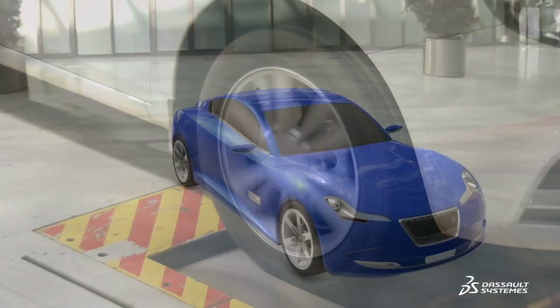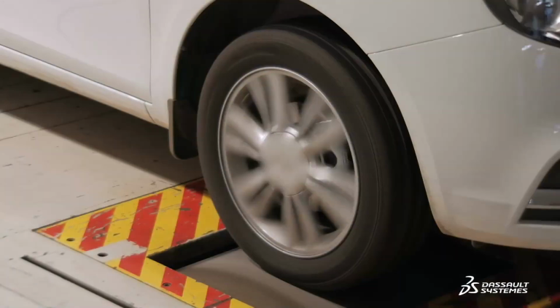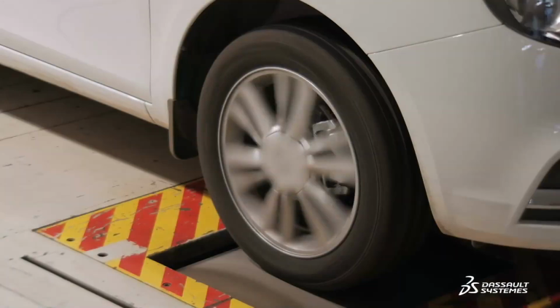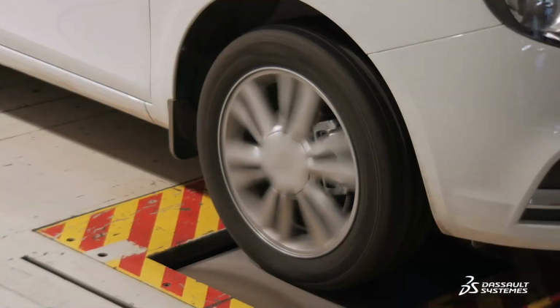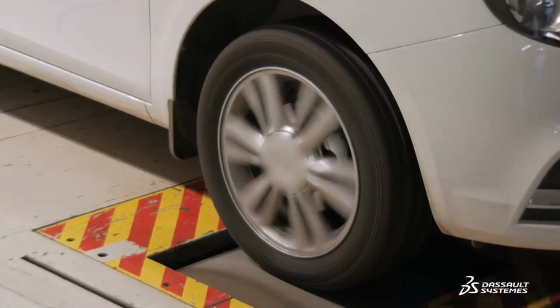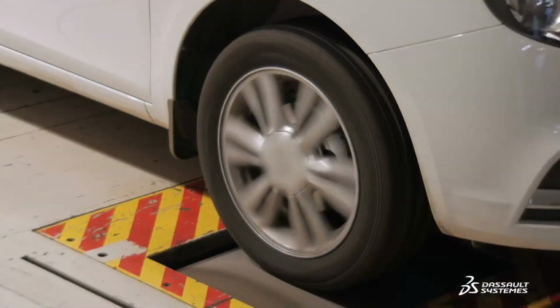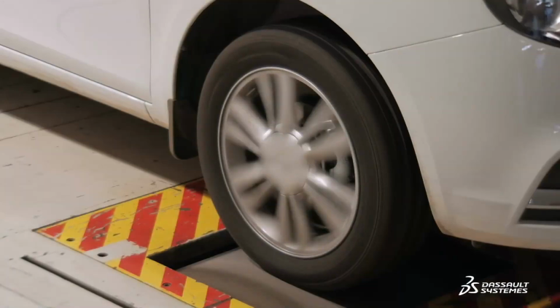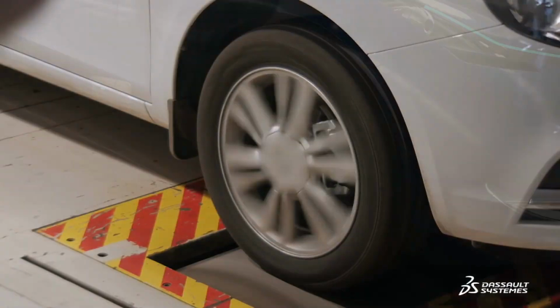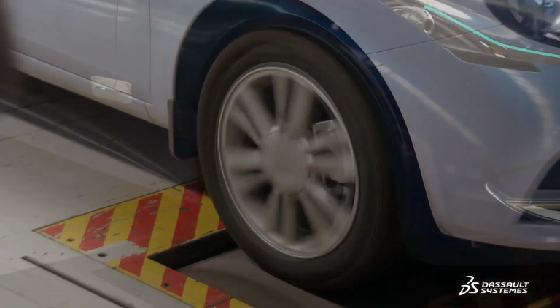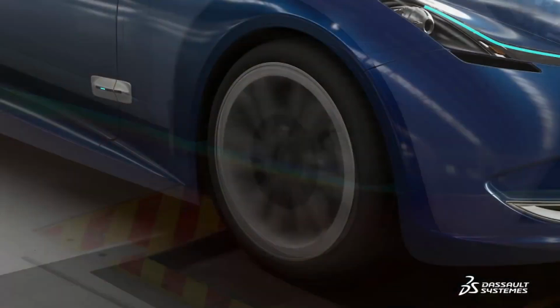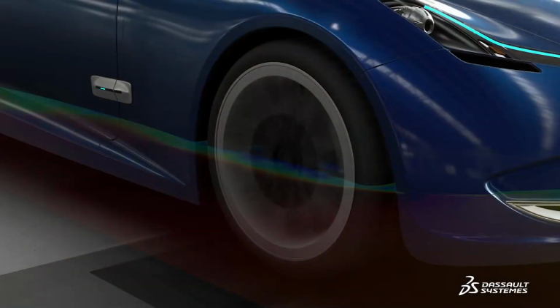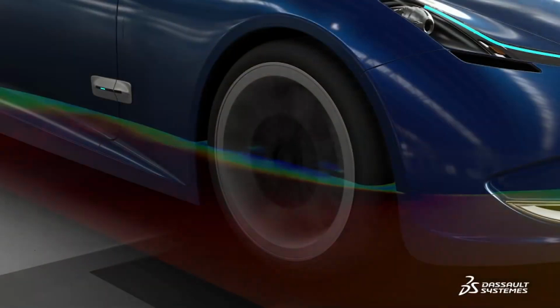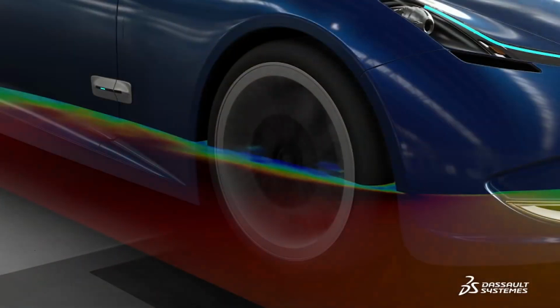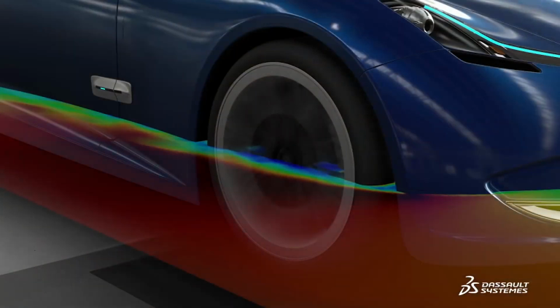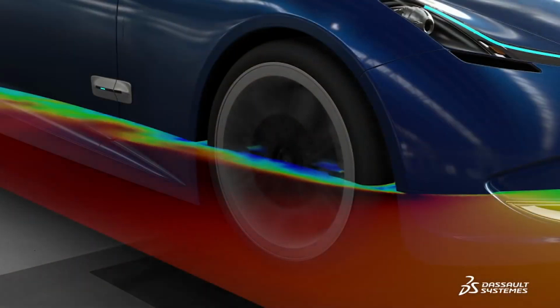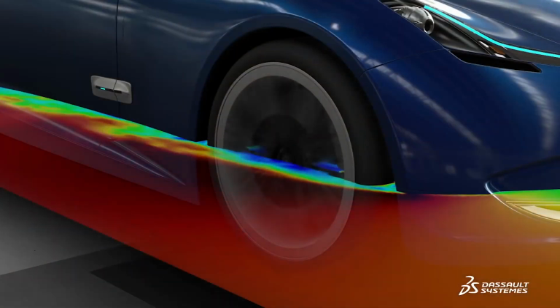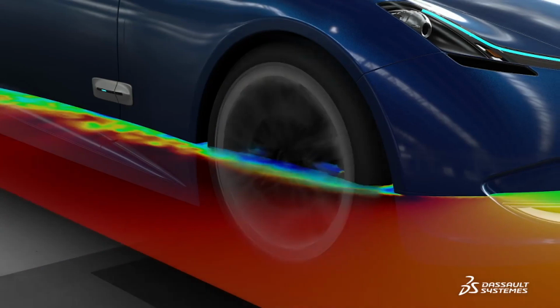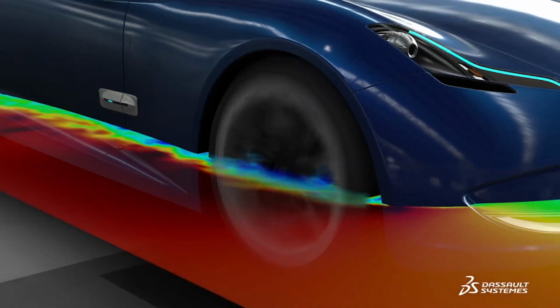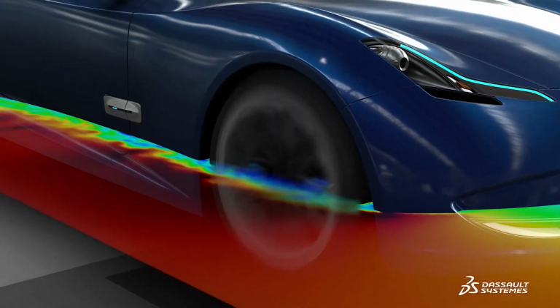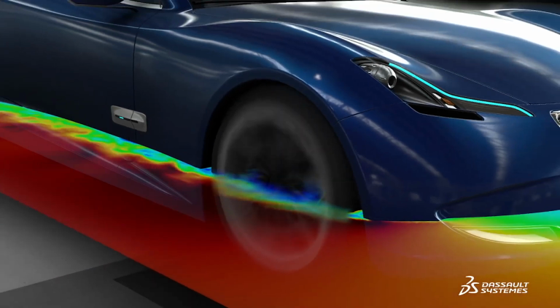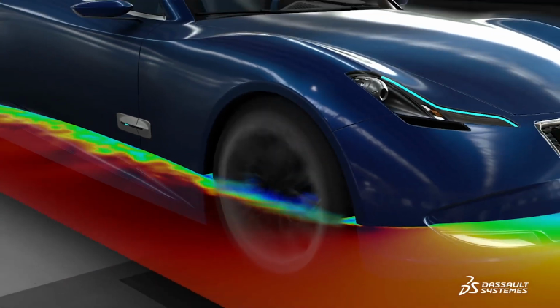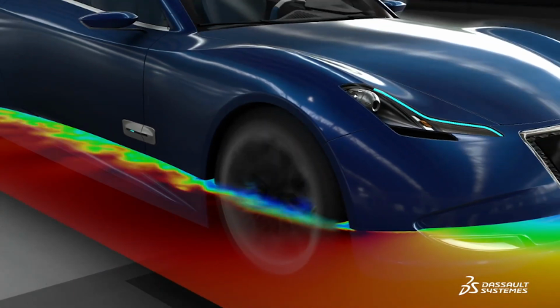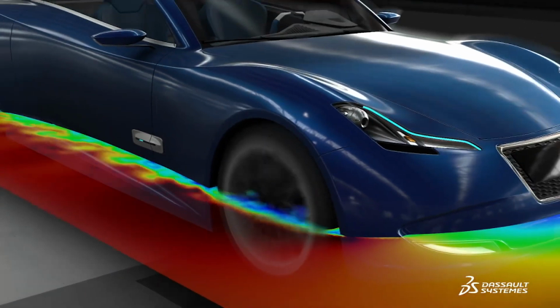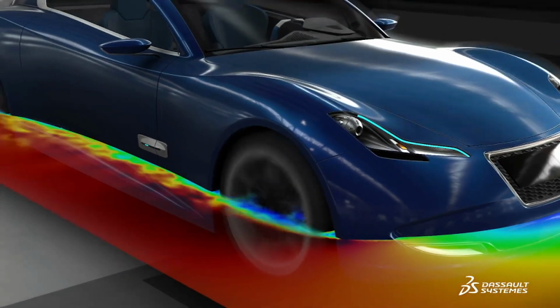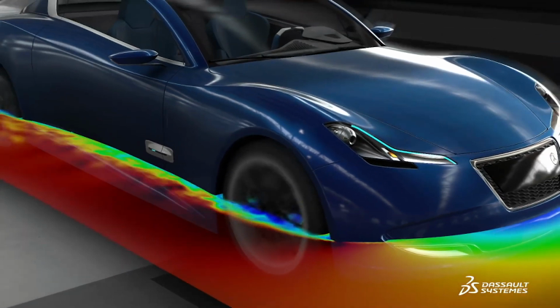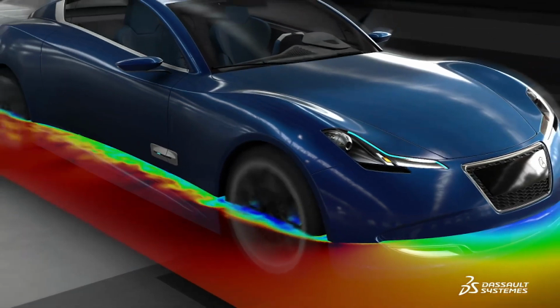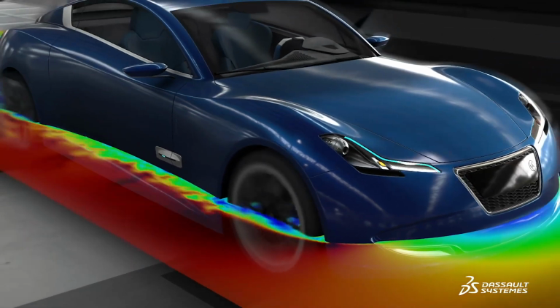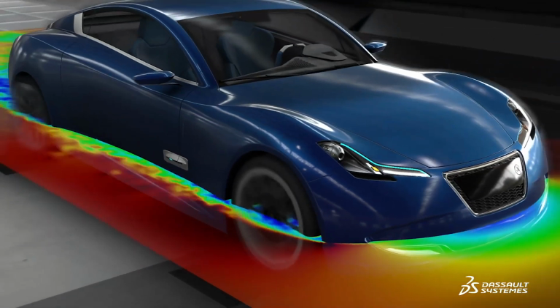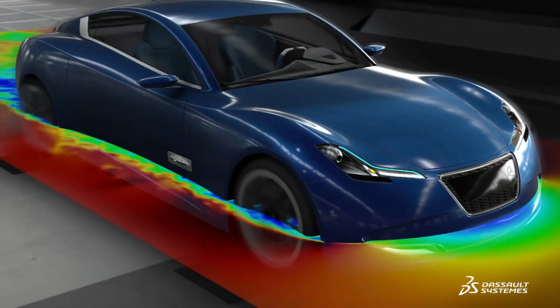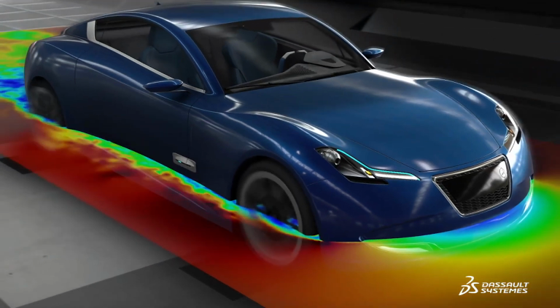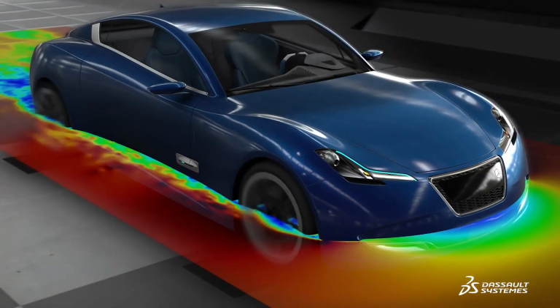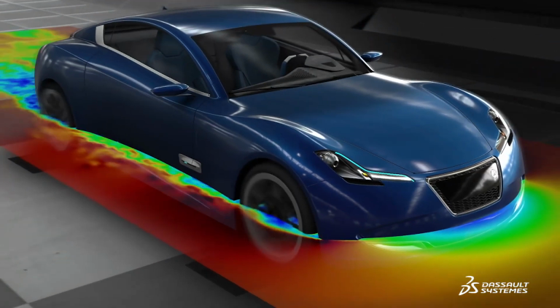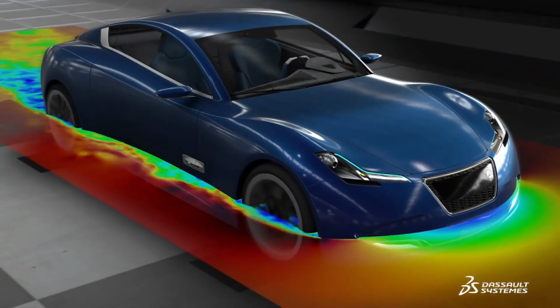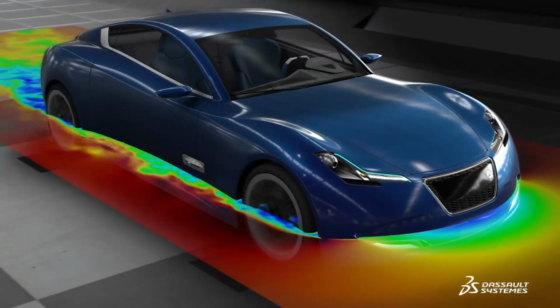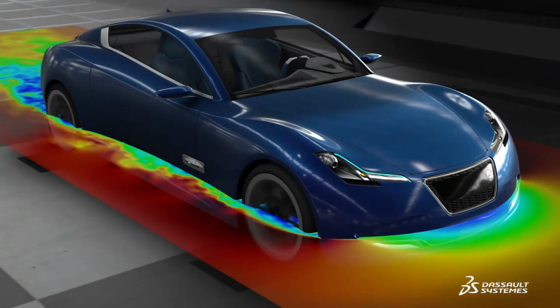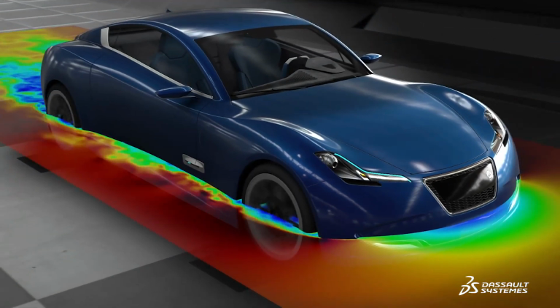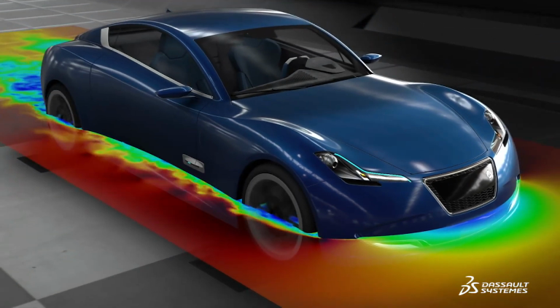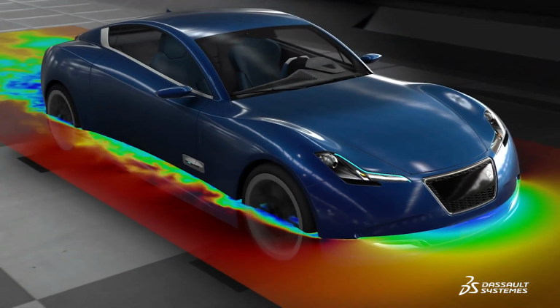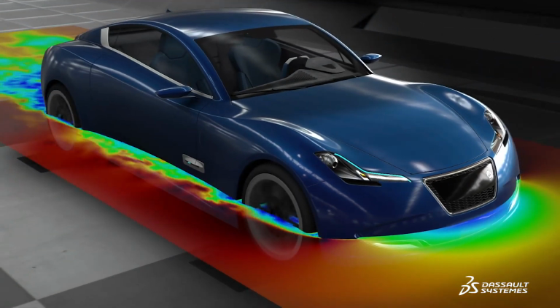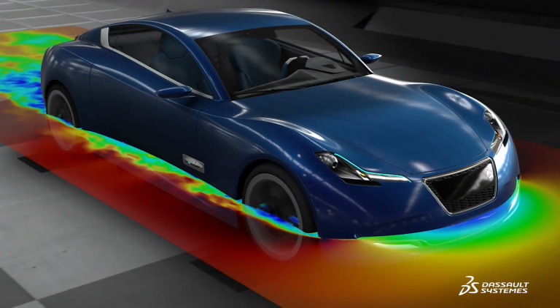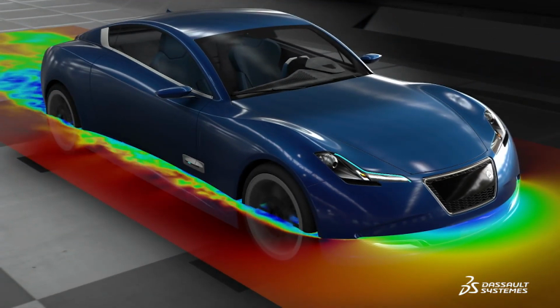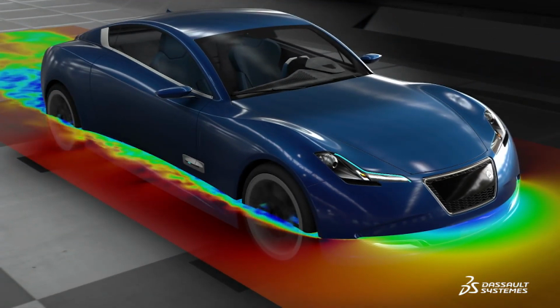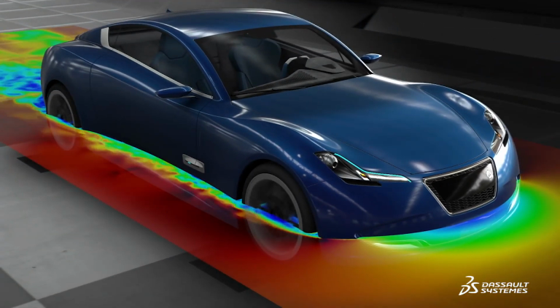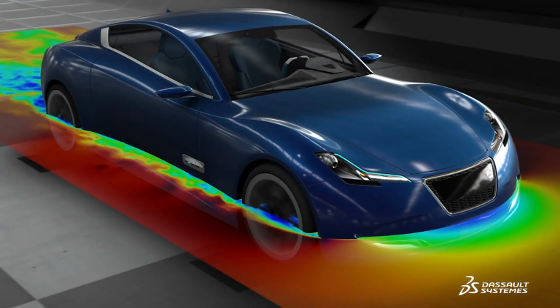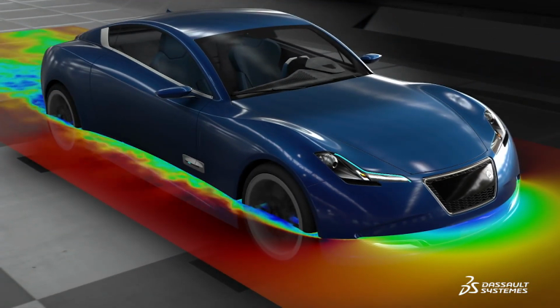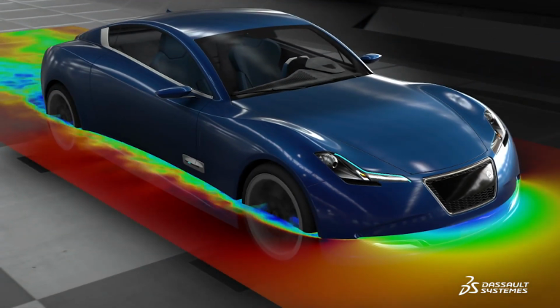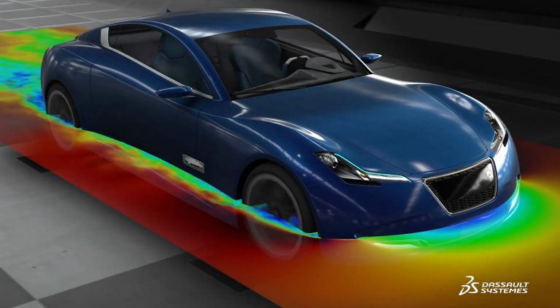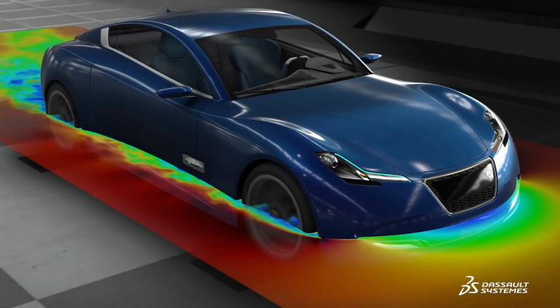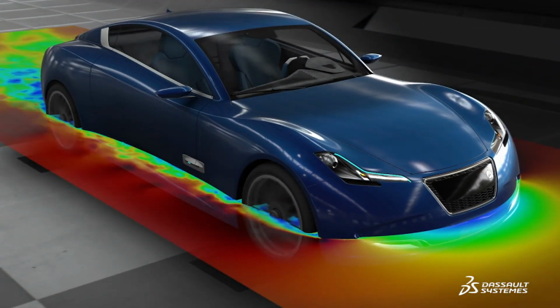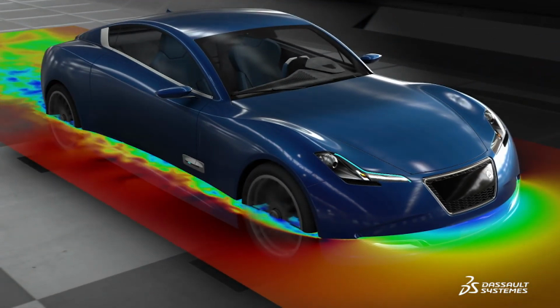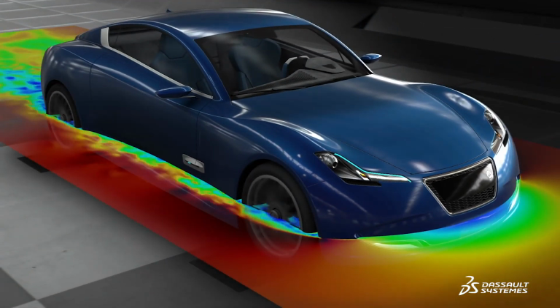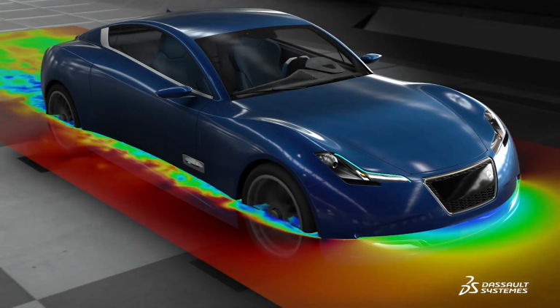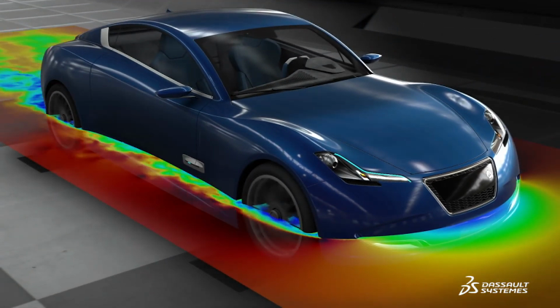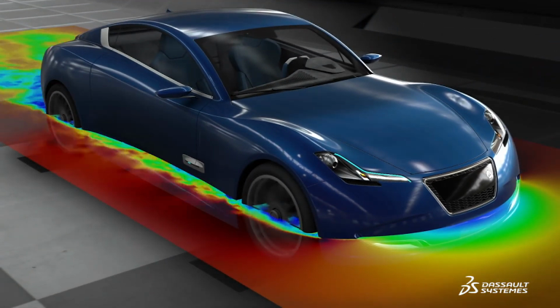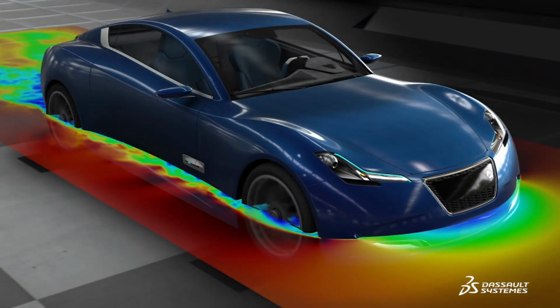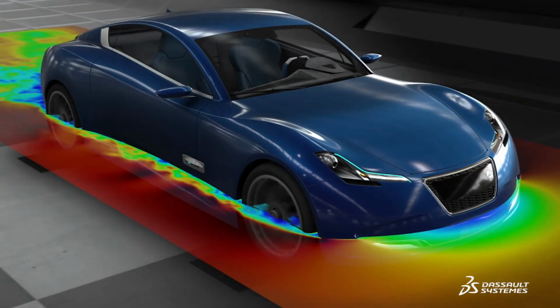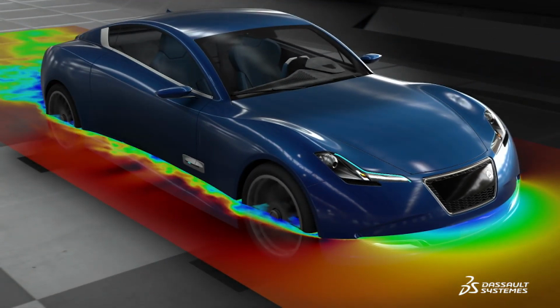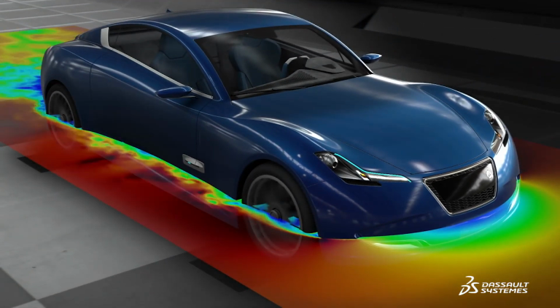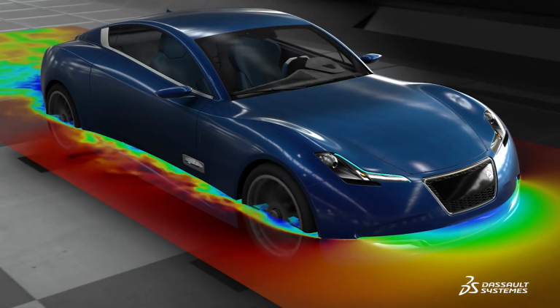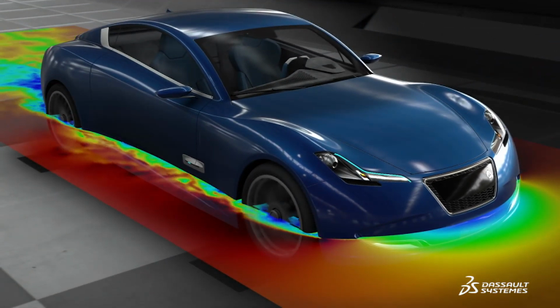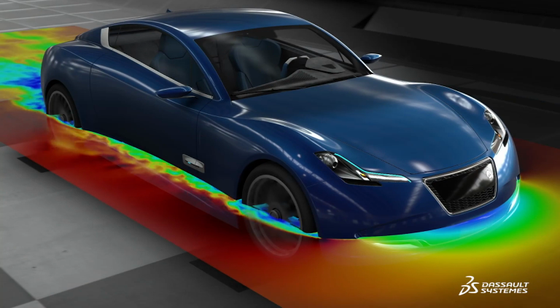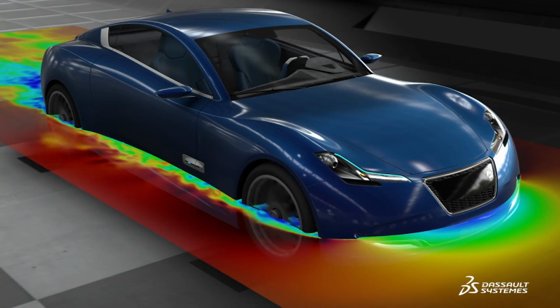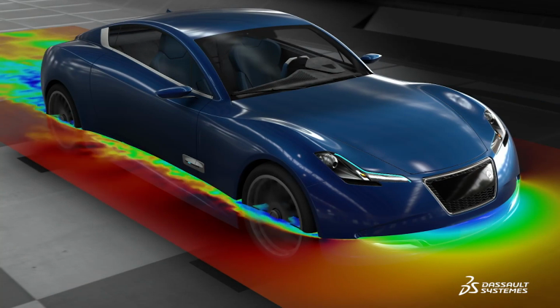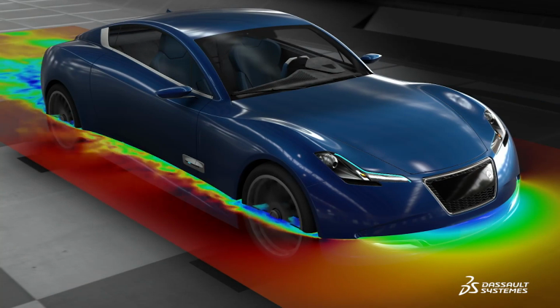With Dassault Systèmes' Vehicle Aerodynamics Industry Process from Simulia, you now have the ability to address all of these challenges with confidence.